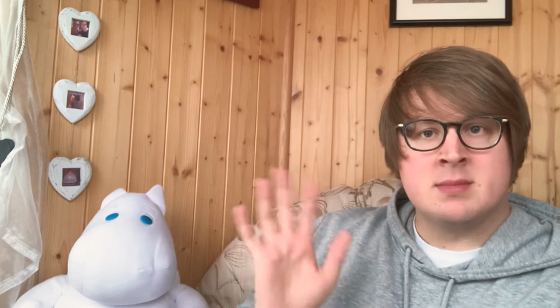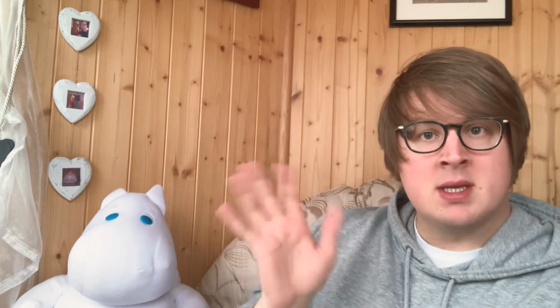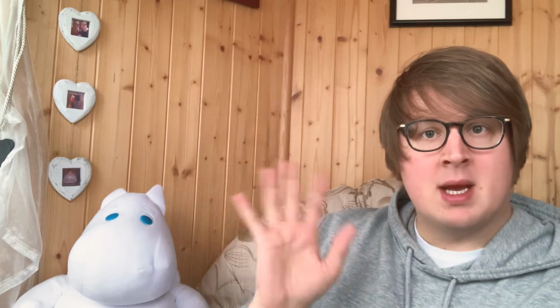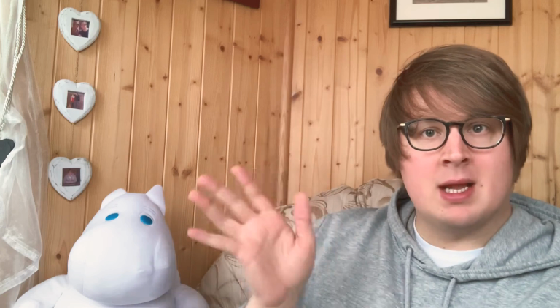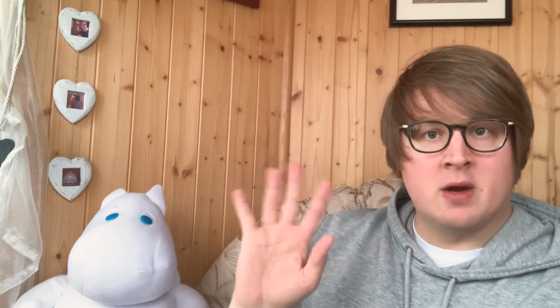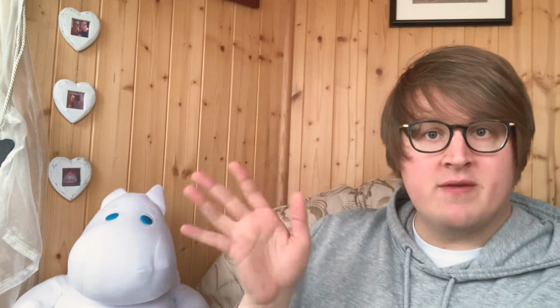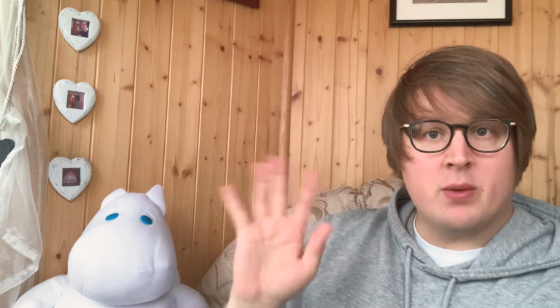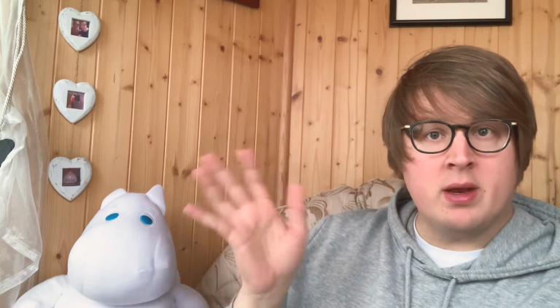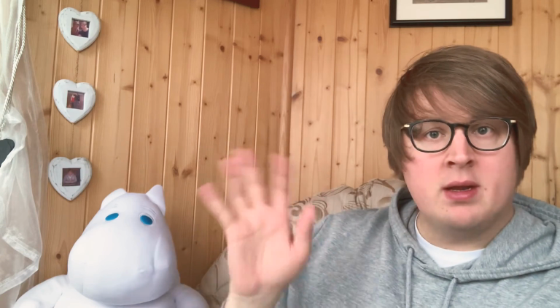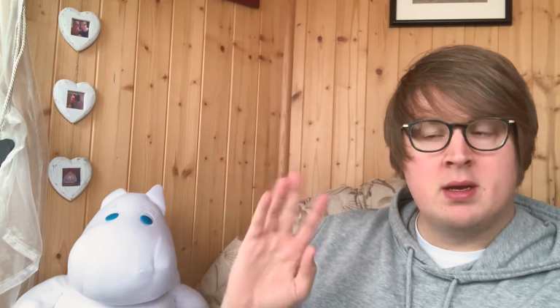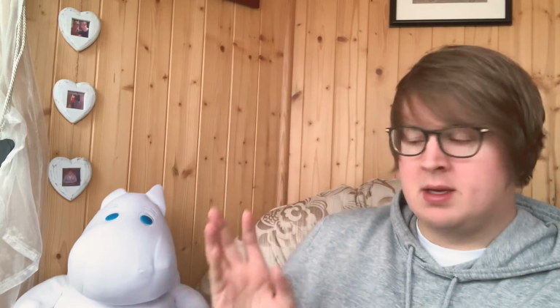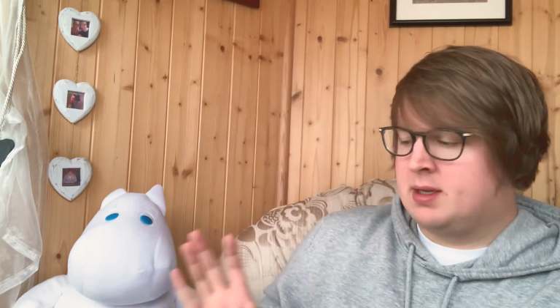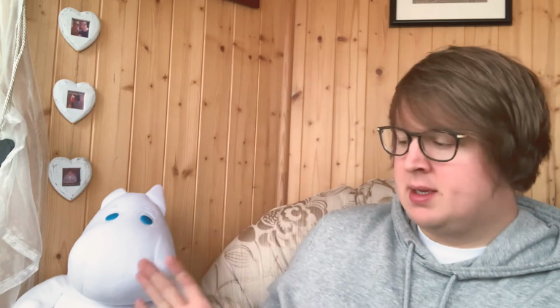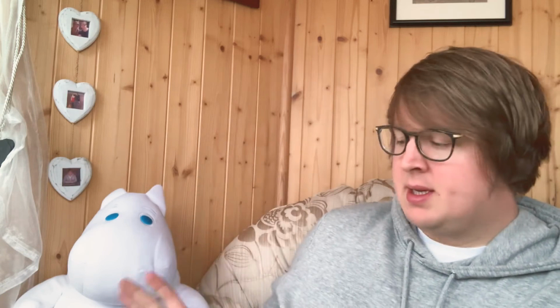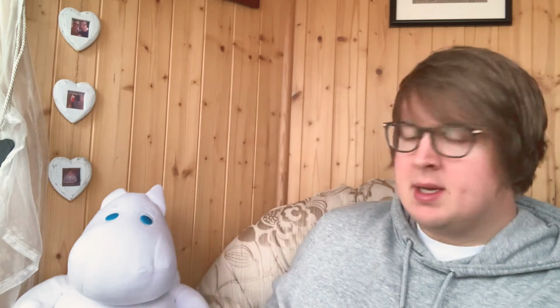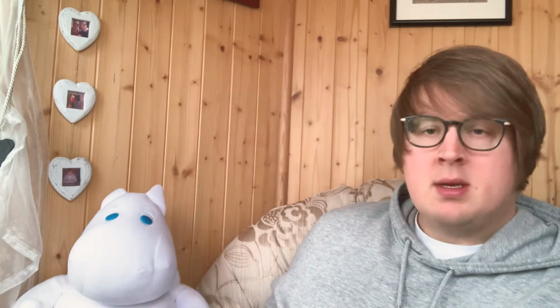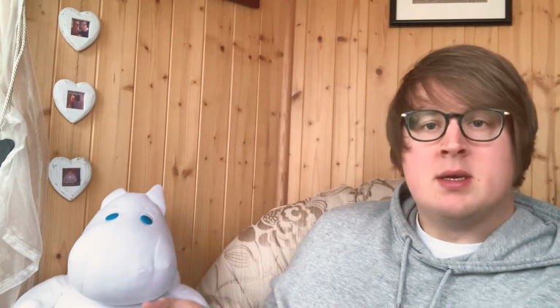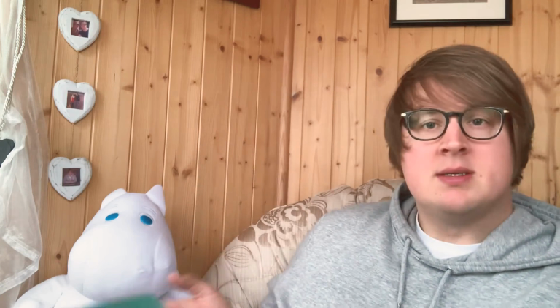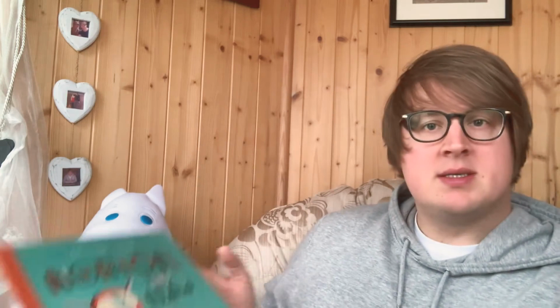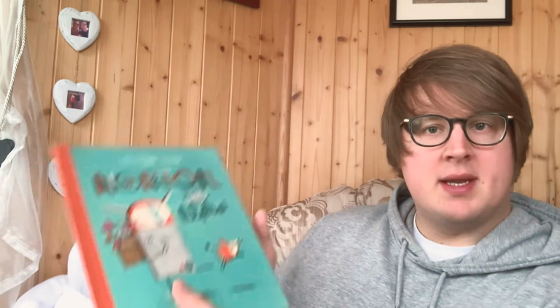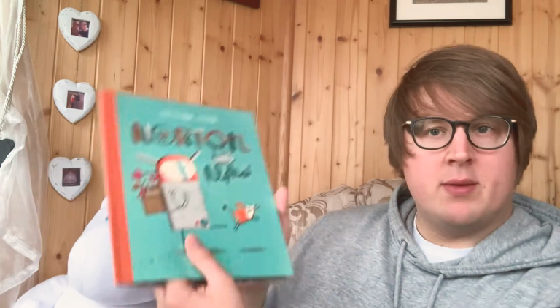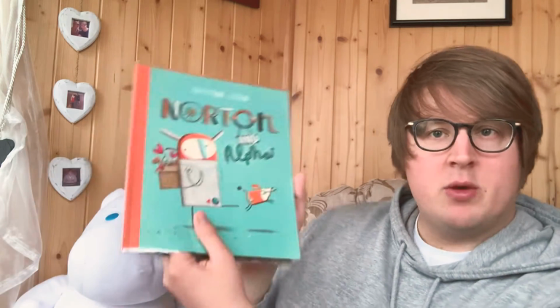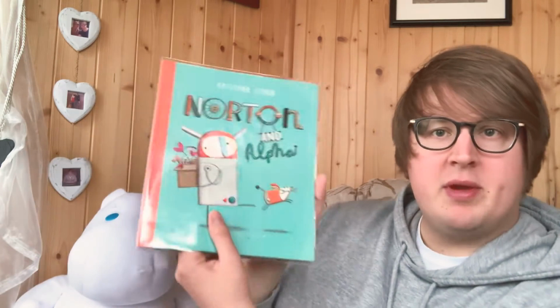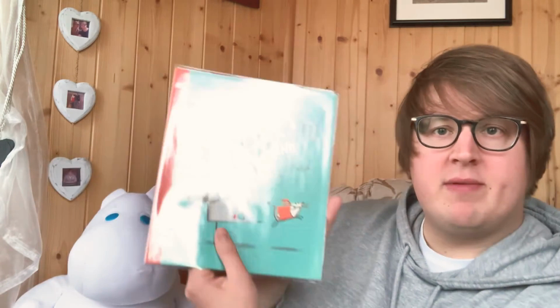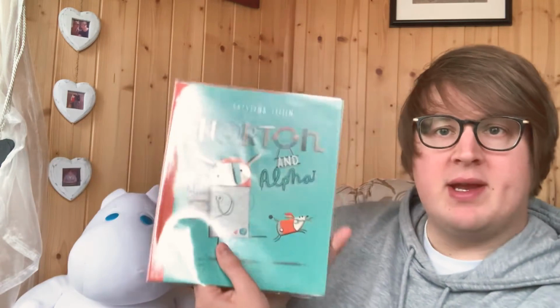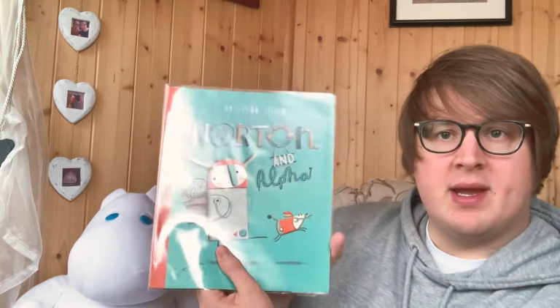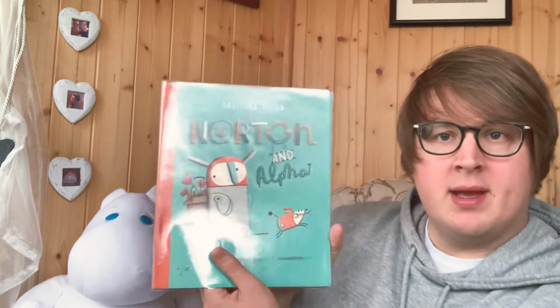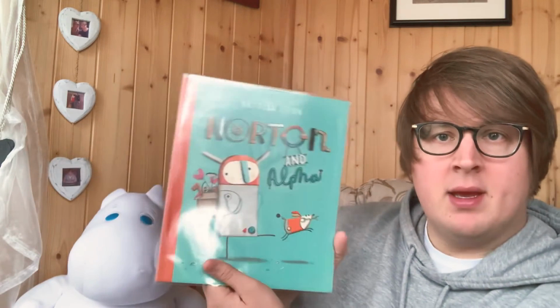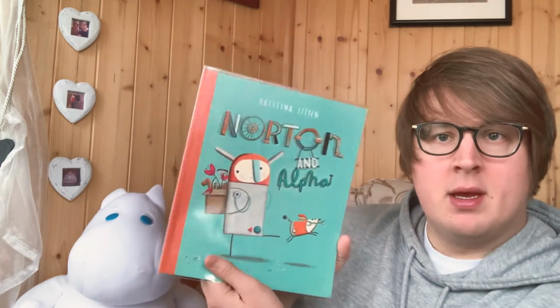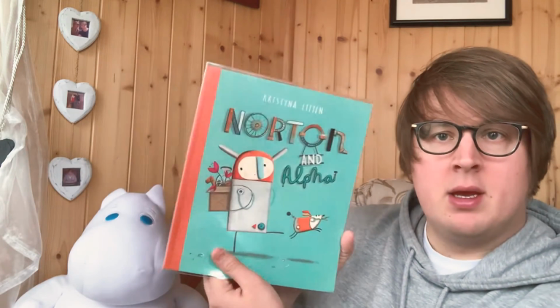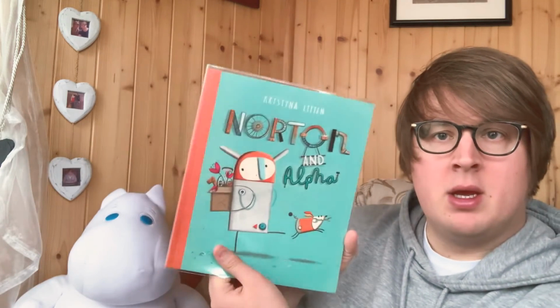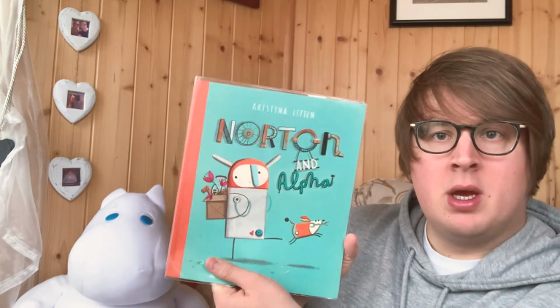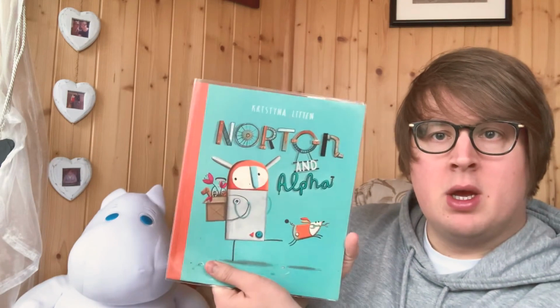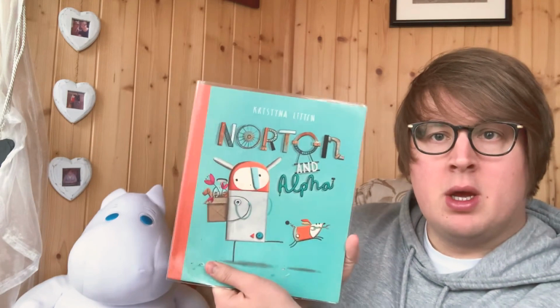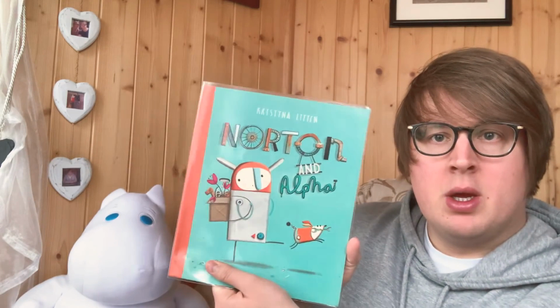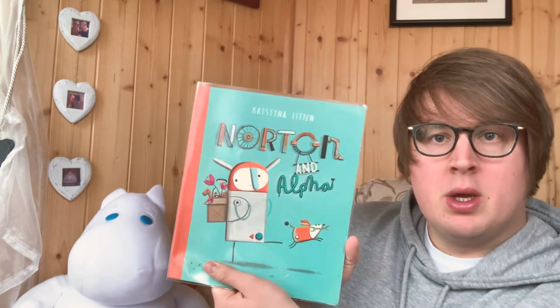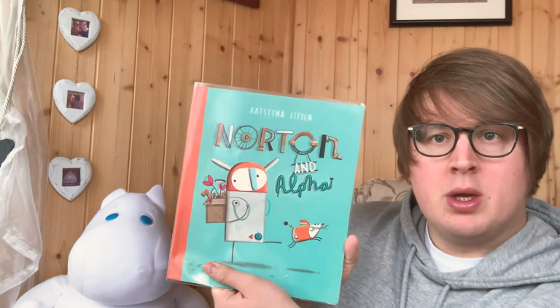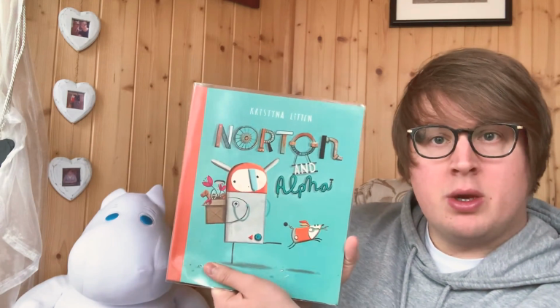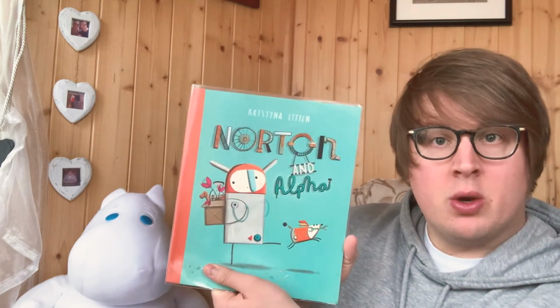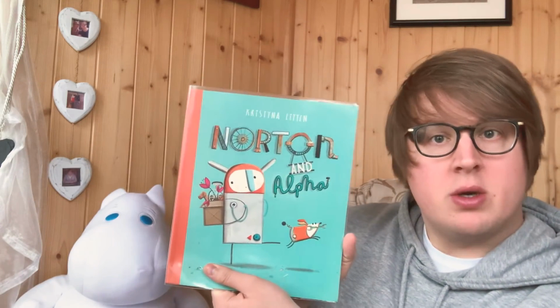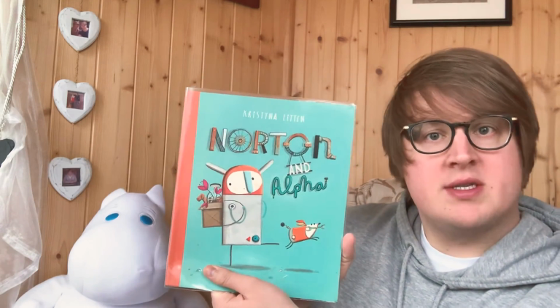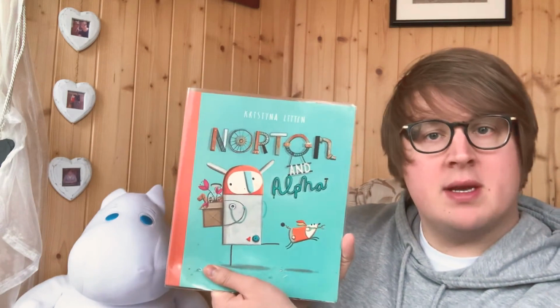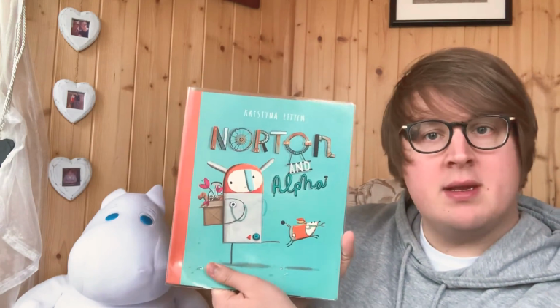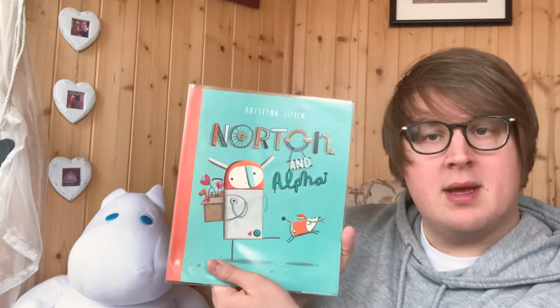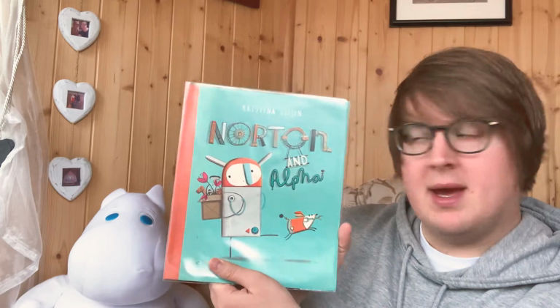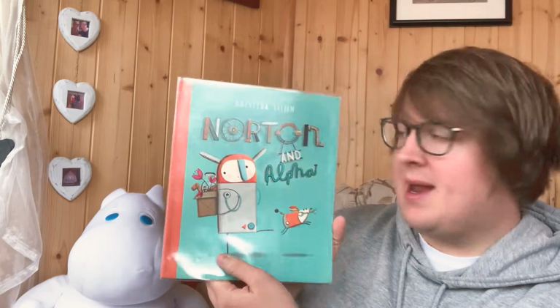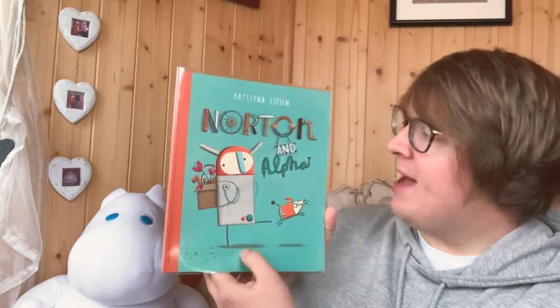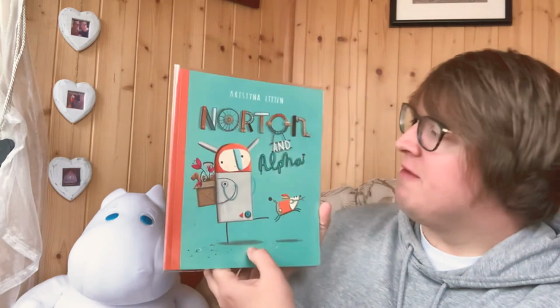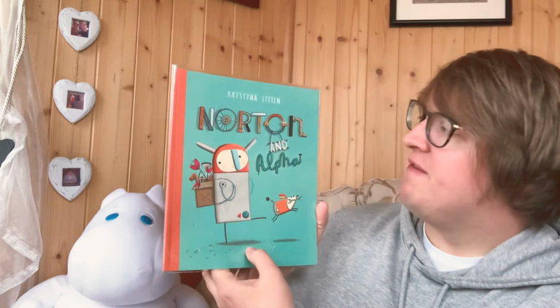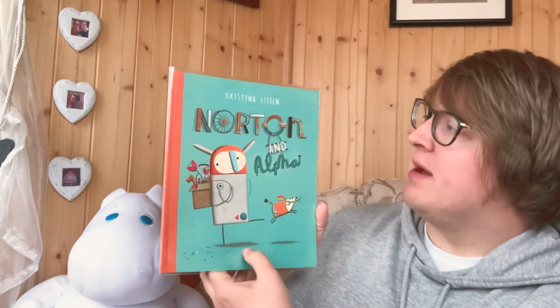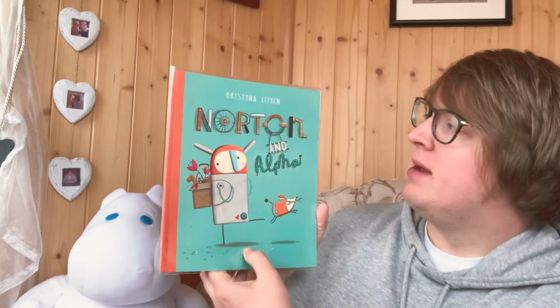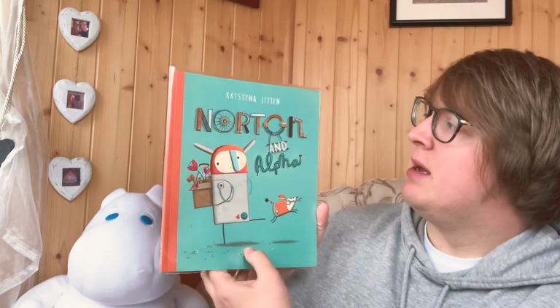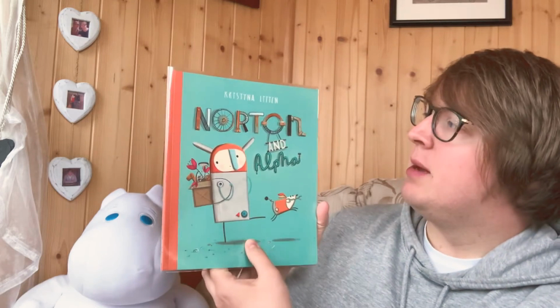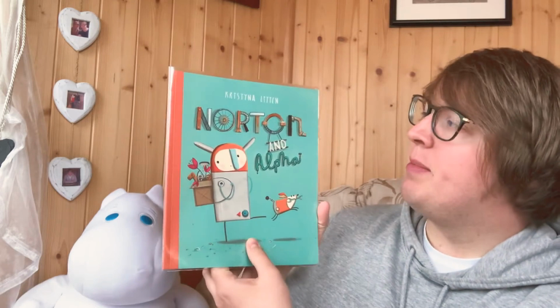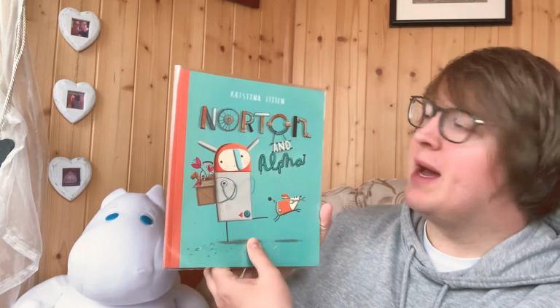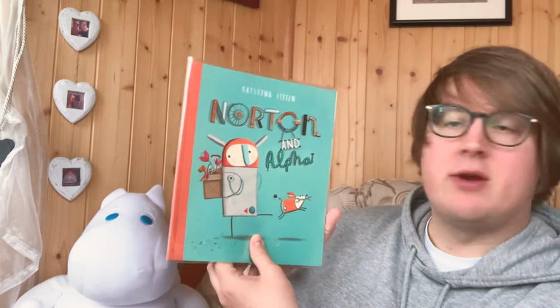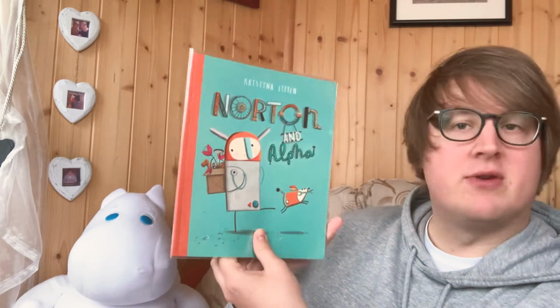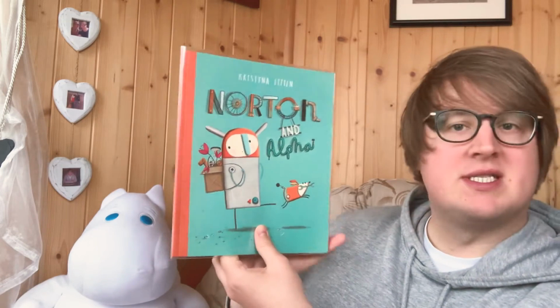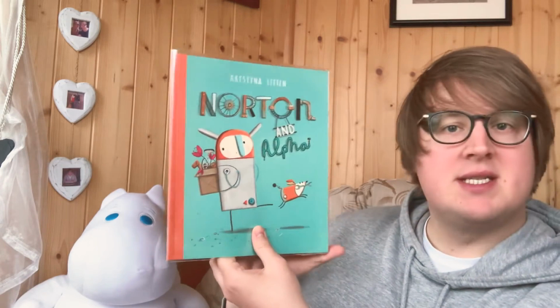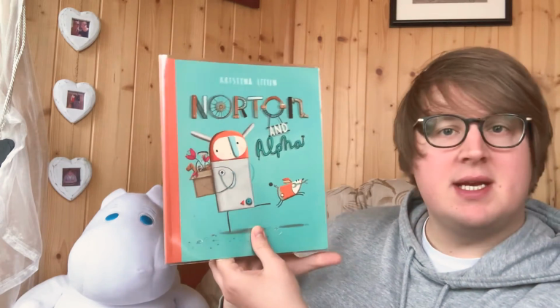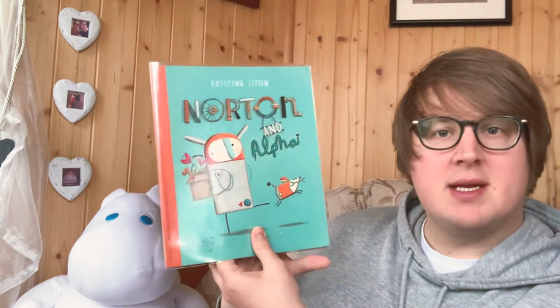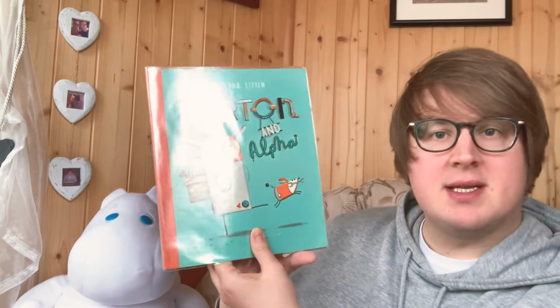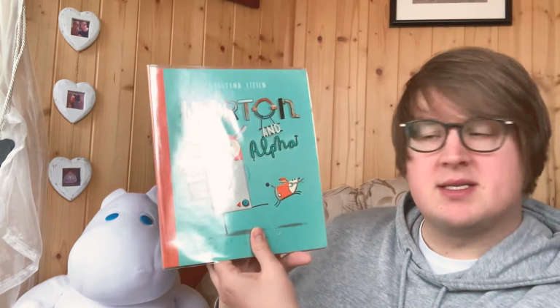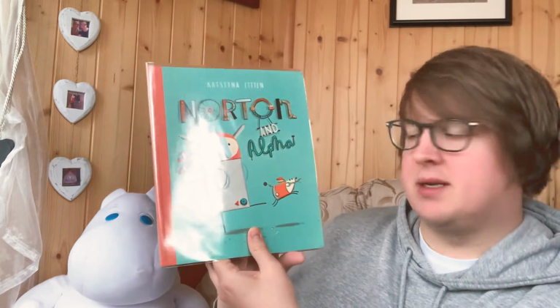Hello everyone, today we'll be reading Norton and Alpha by Christina Lytton.